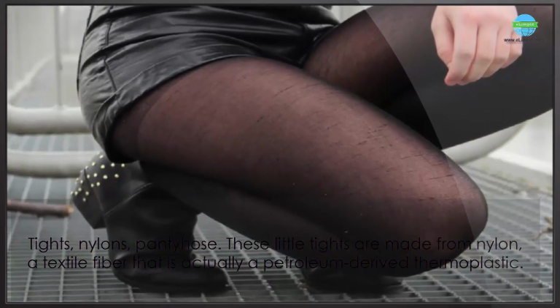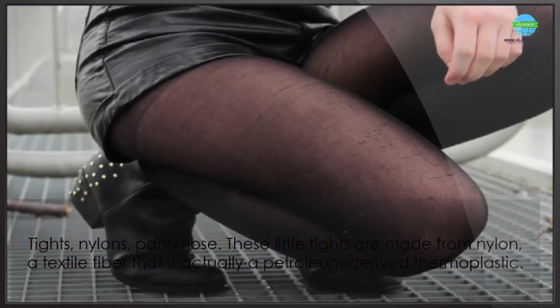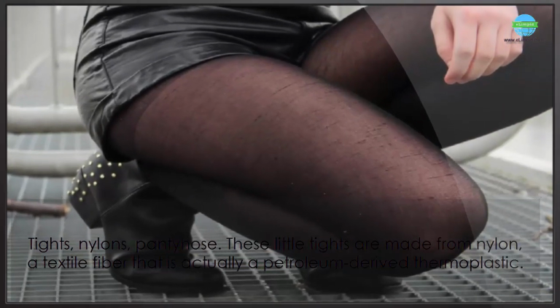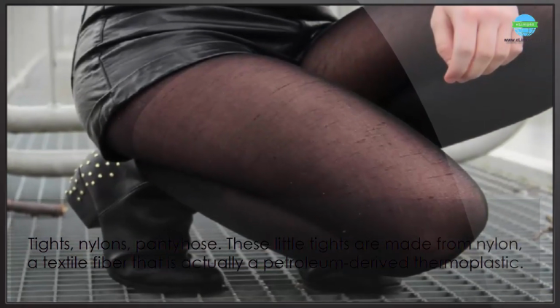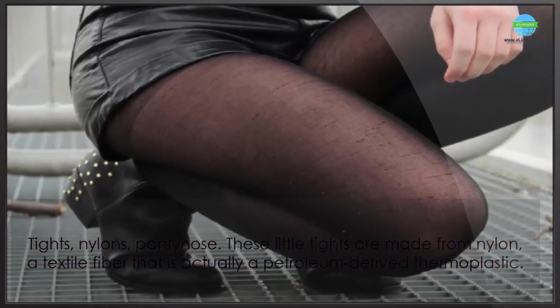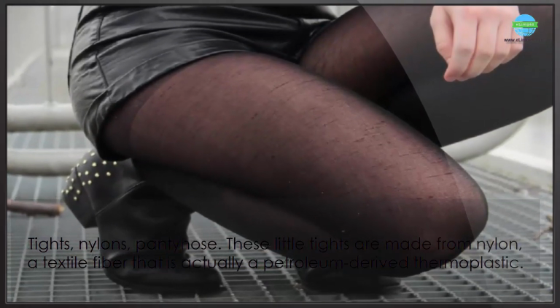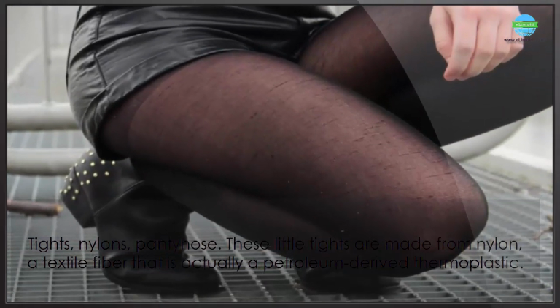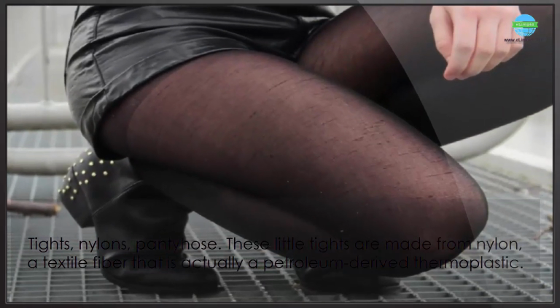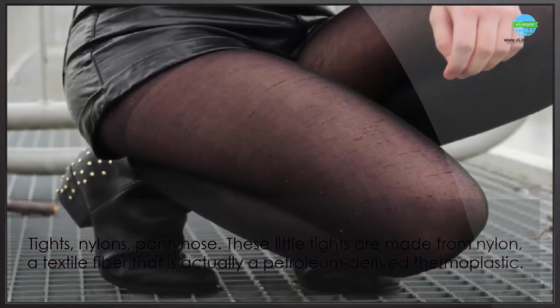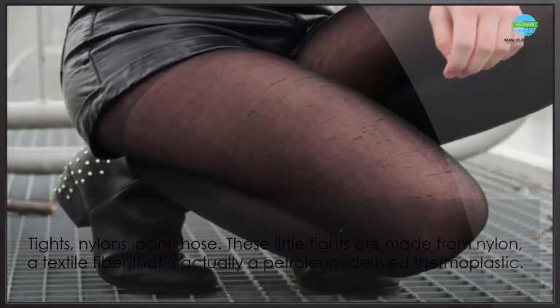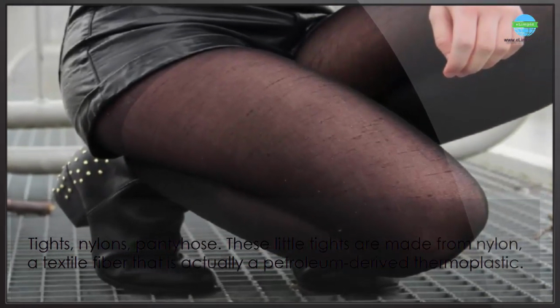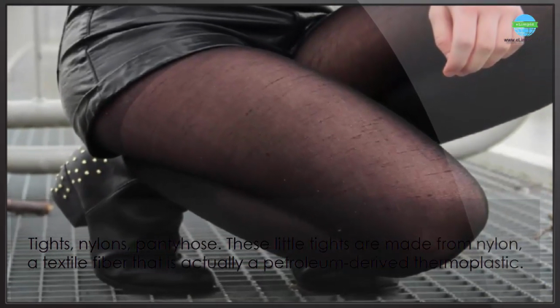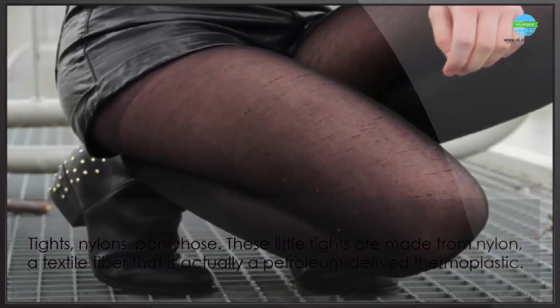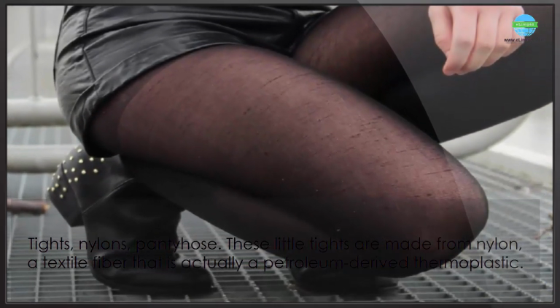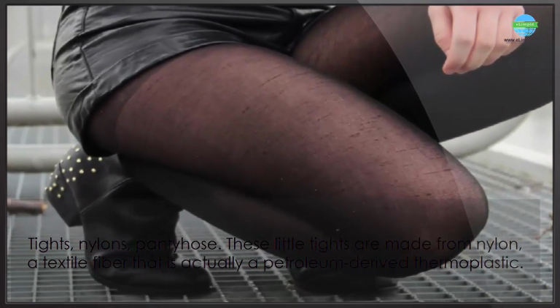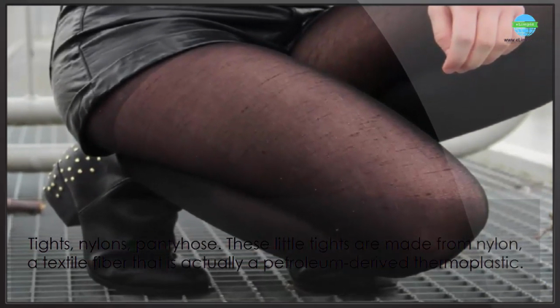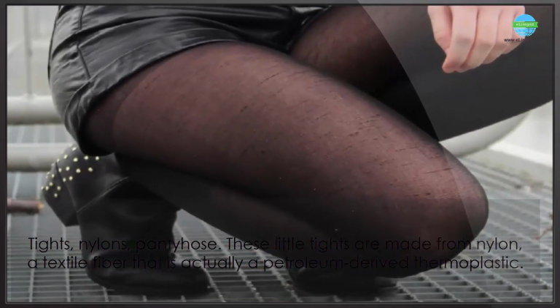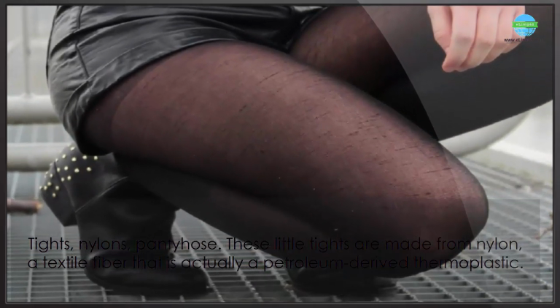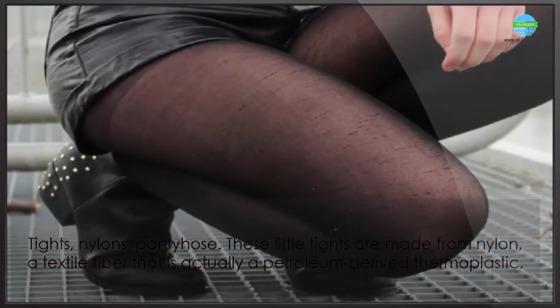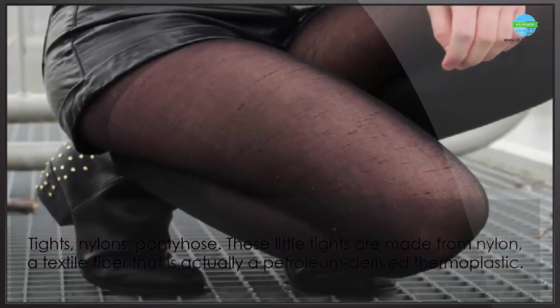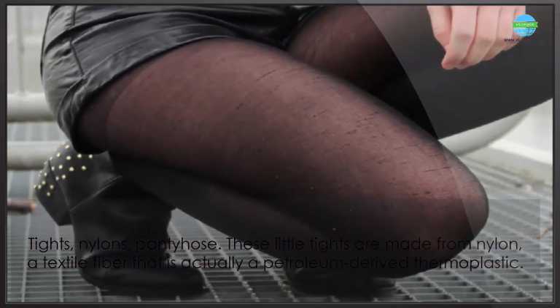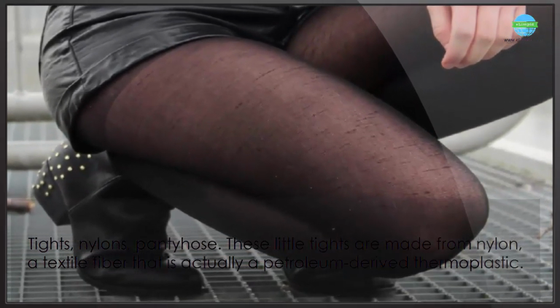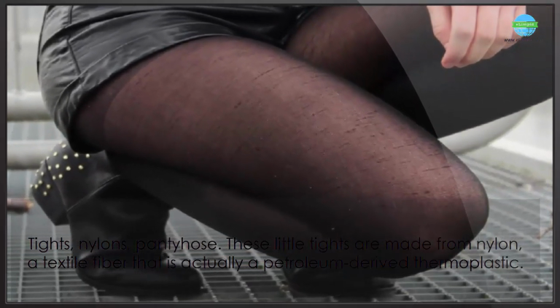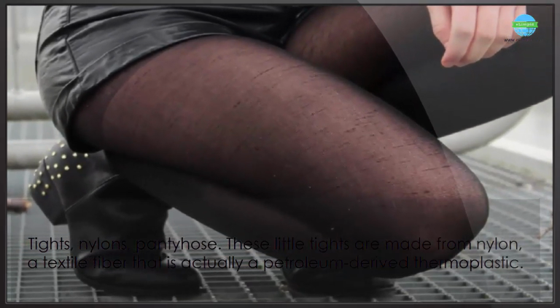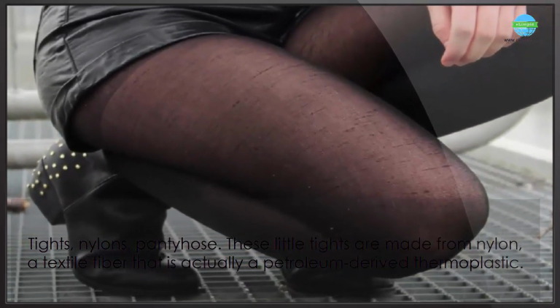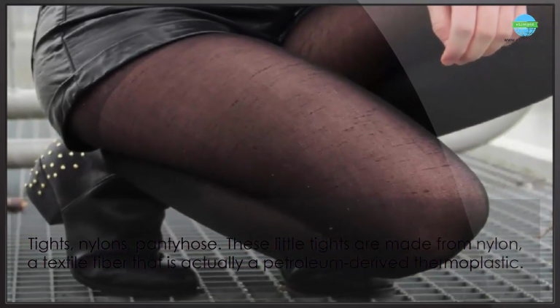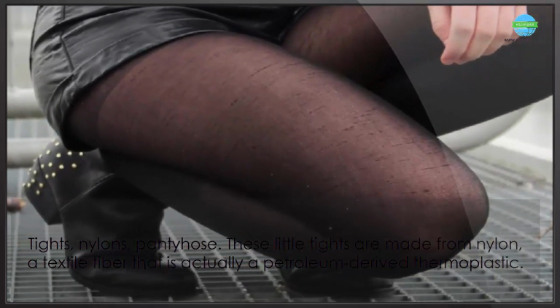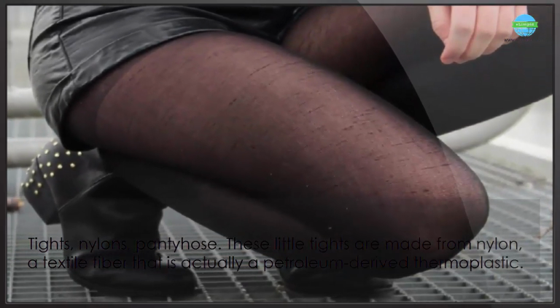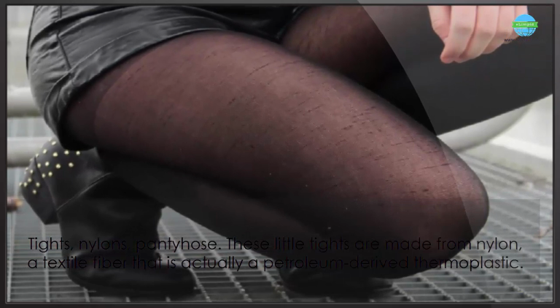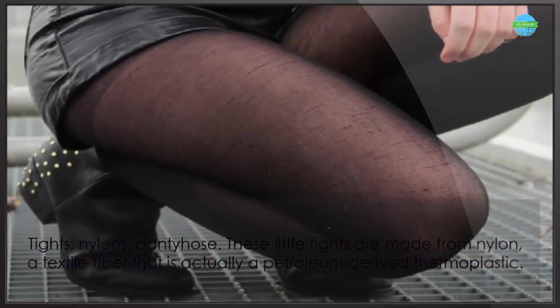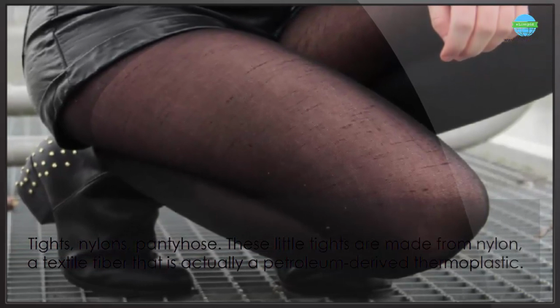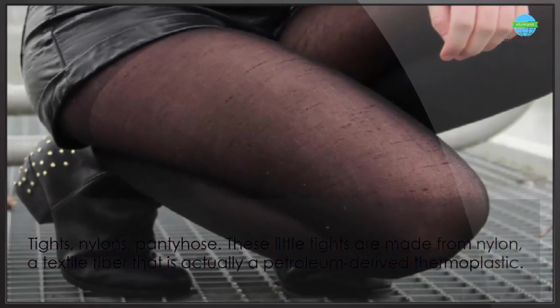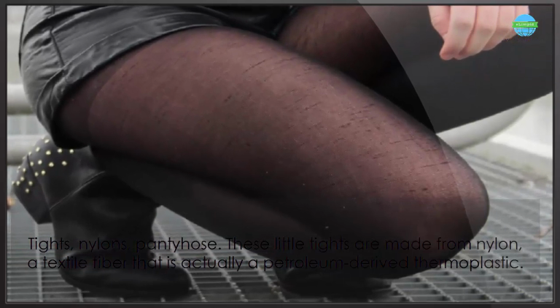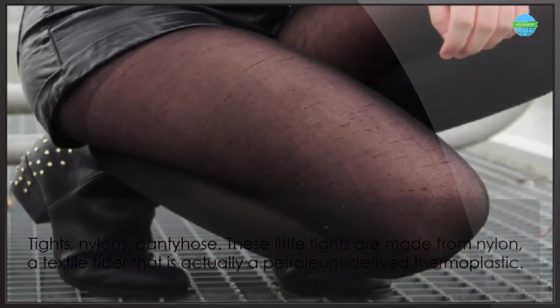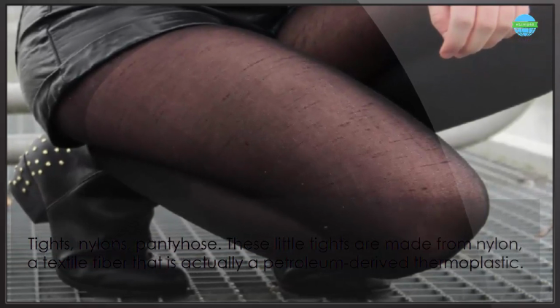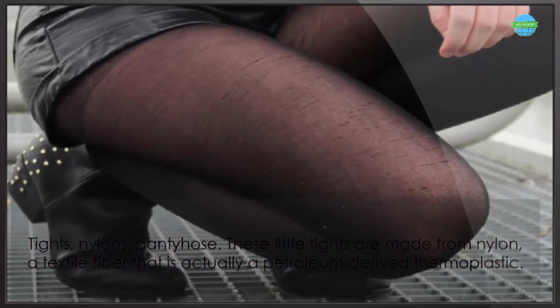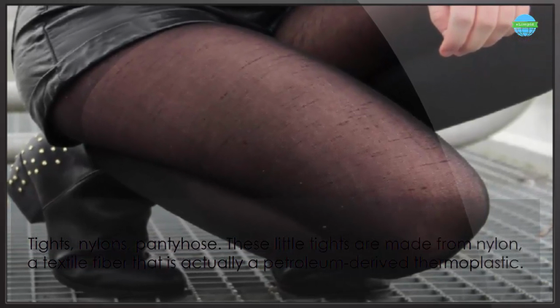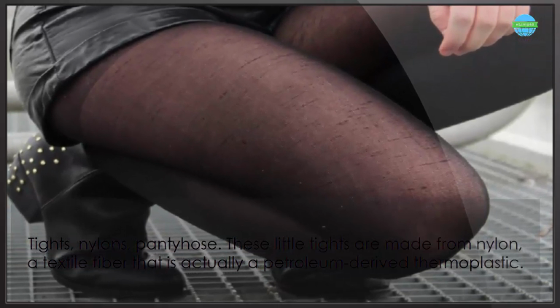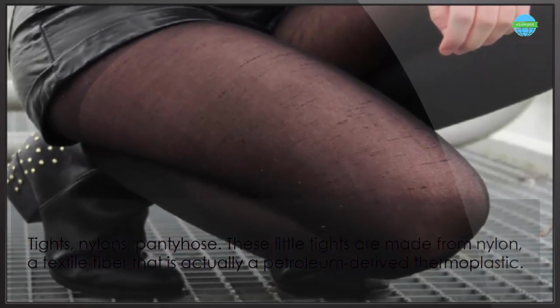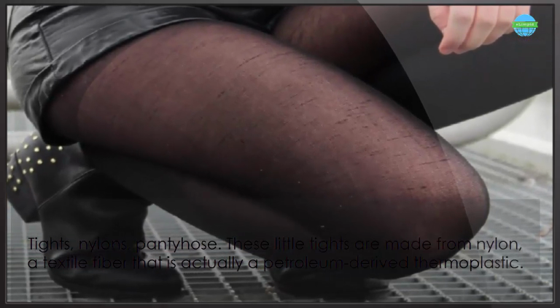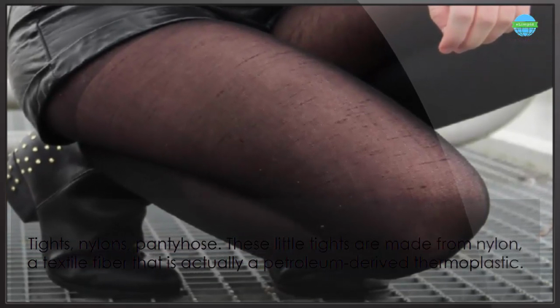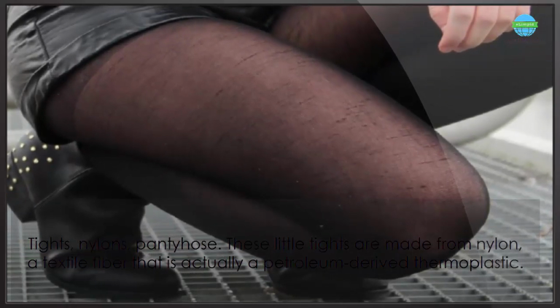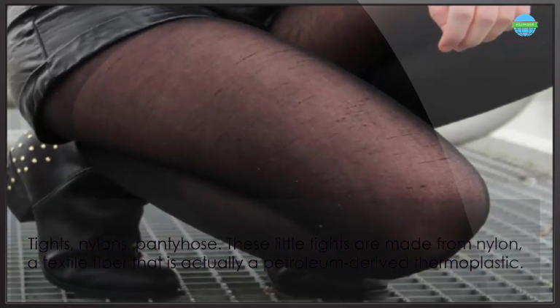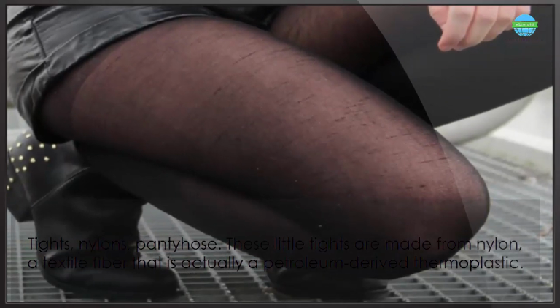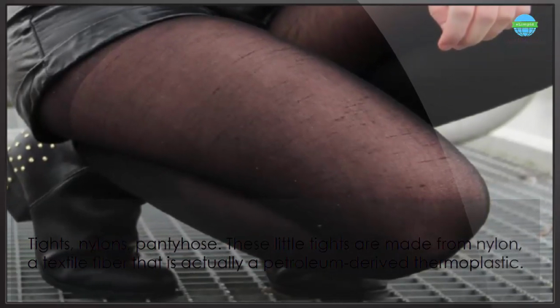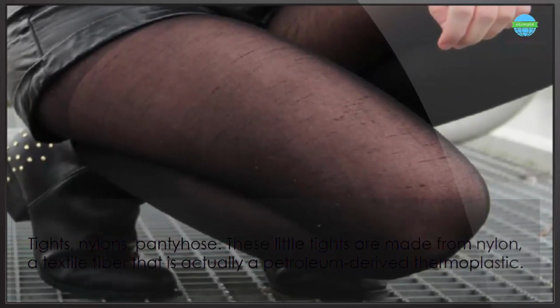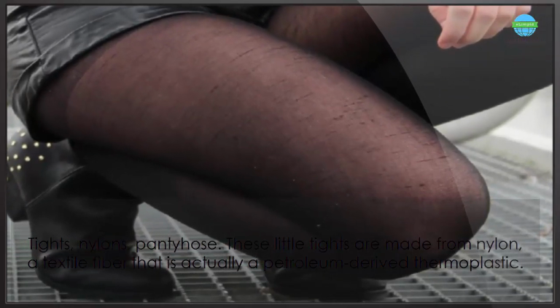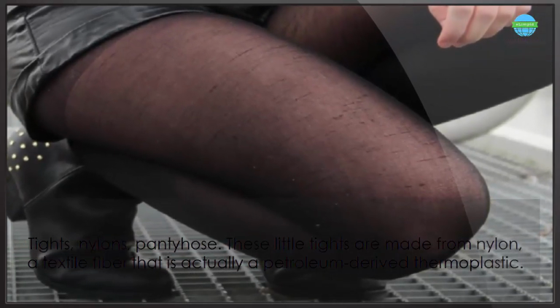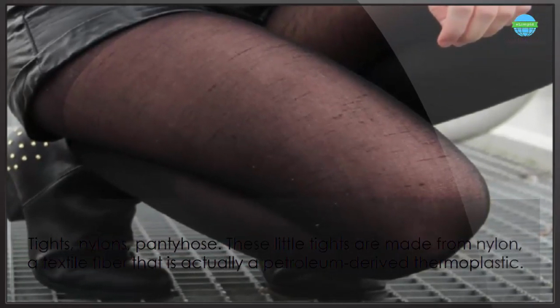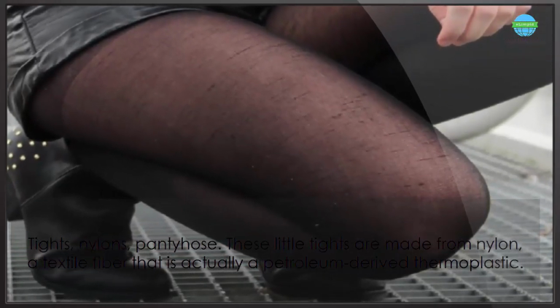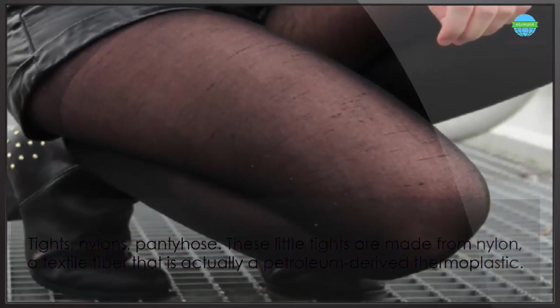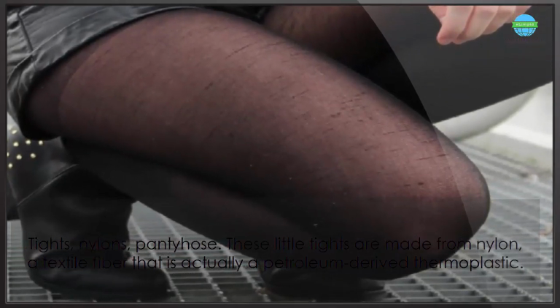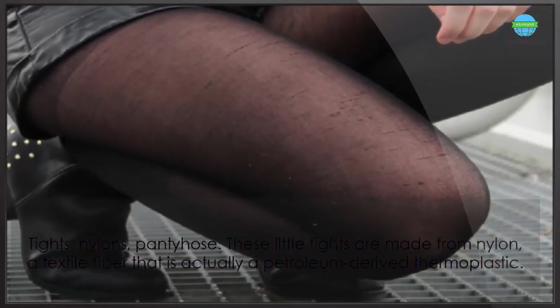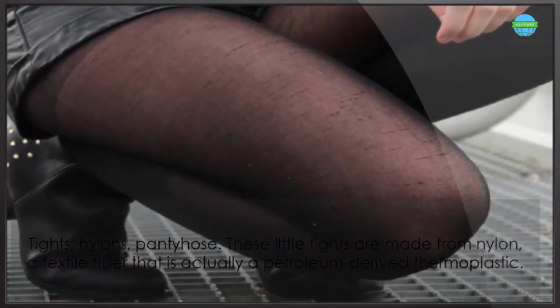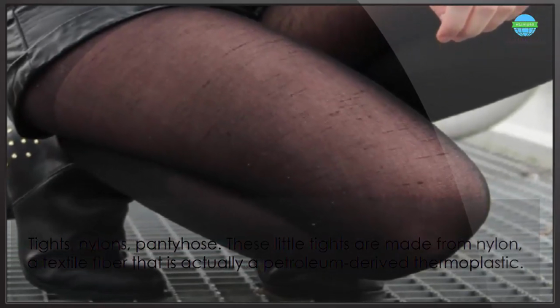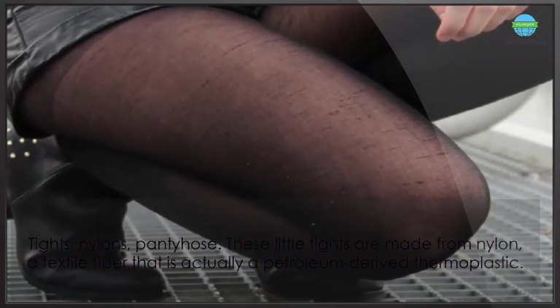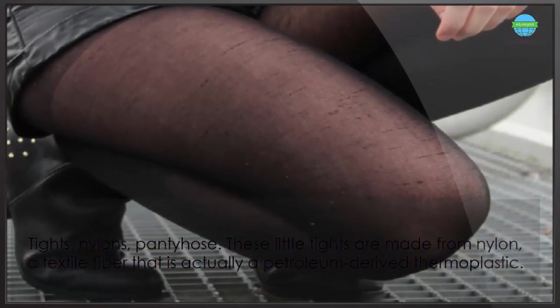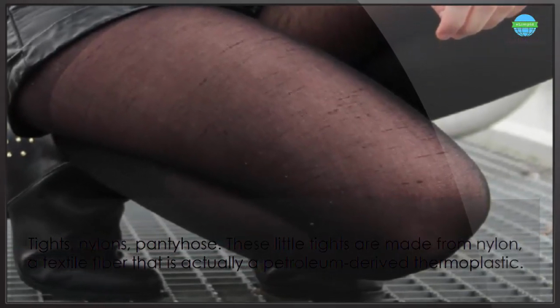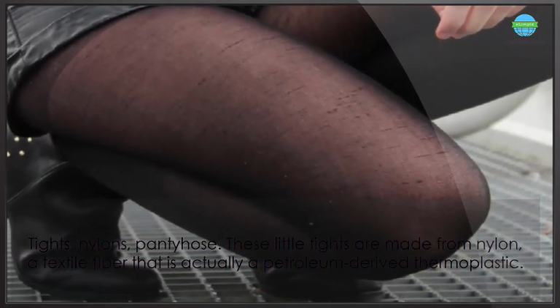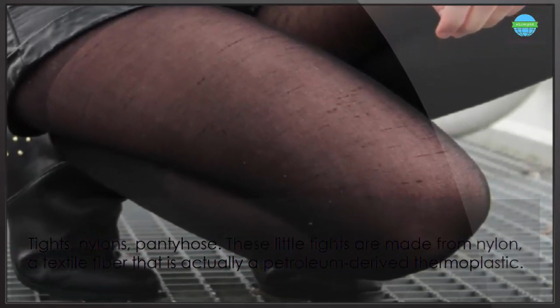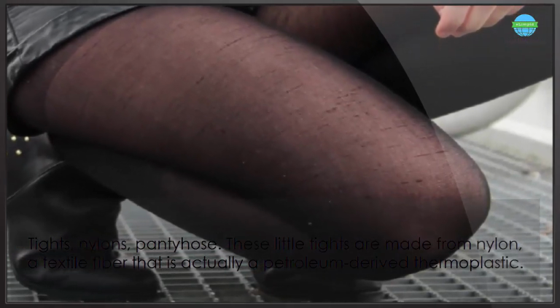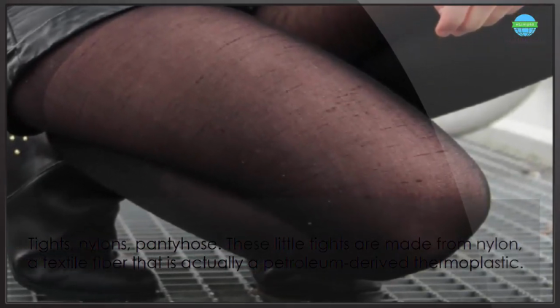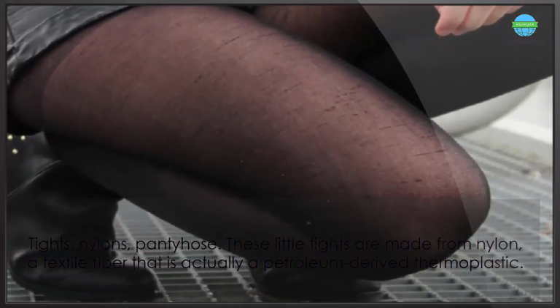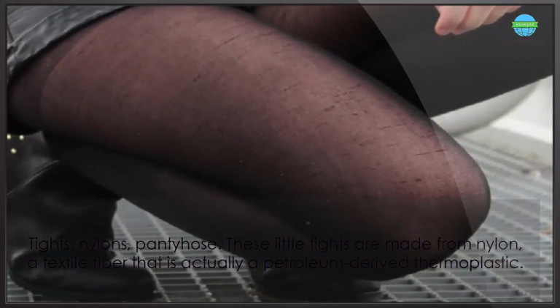These little tights are made from nylon, a textile fiber that is actually a petroleum-derived thermoplastic.